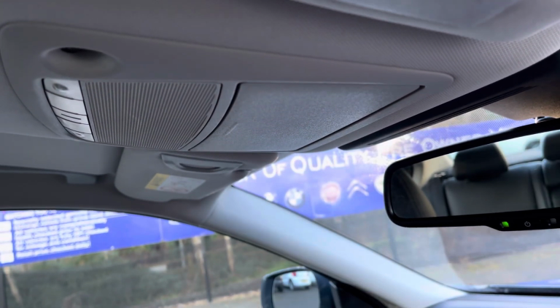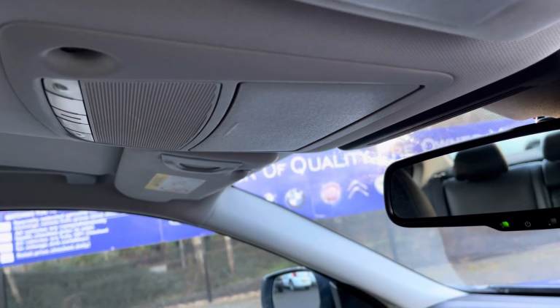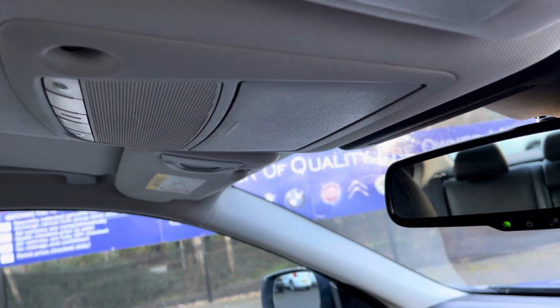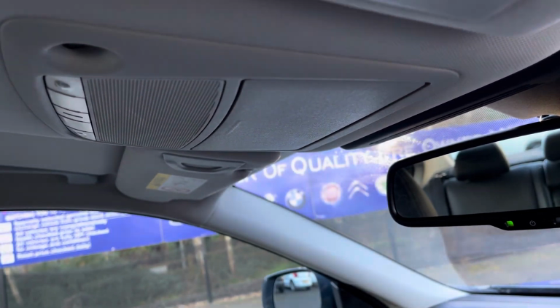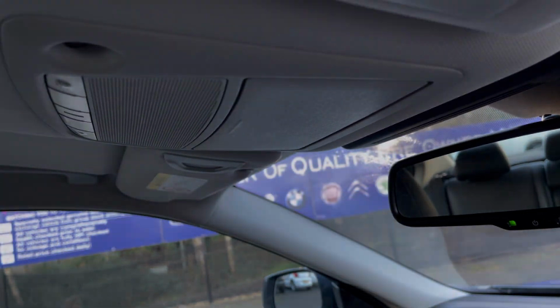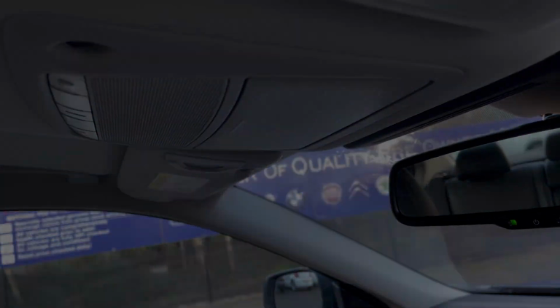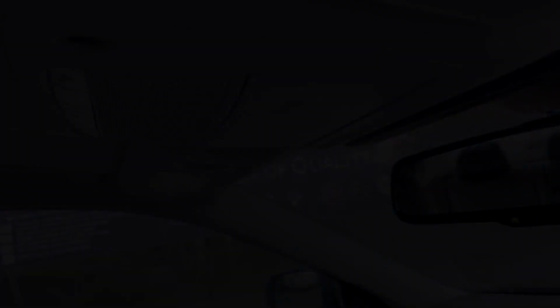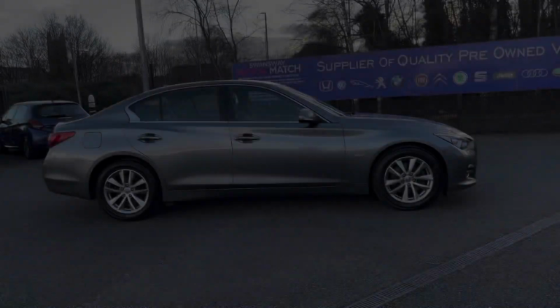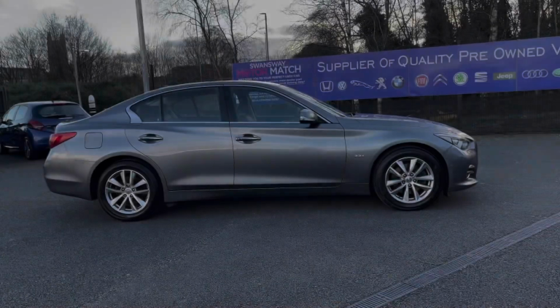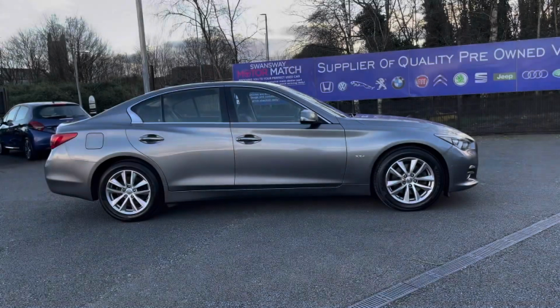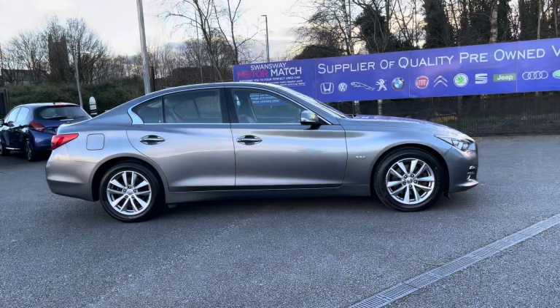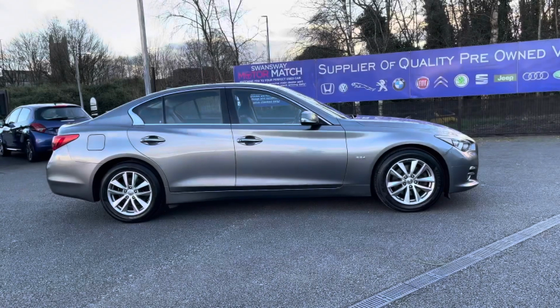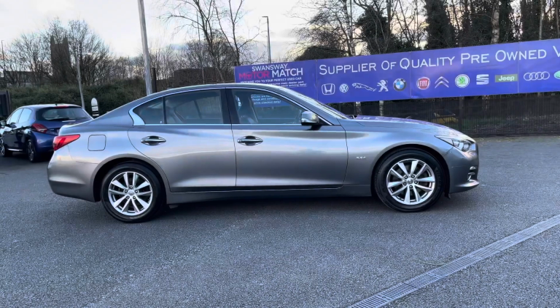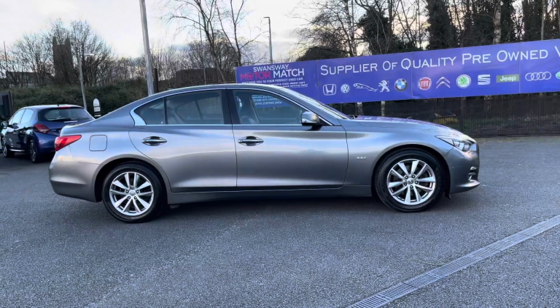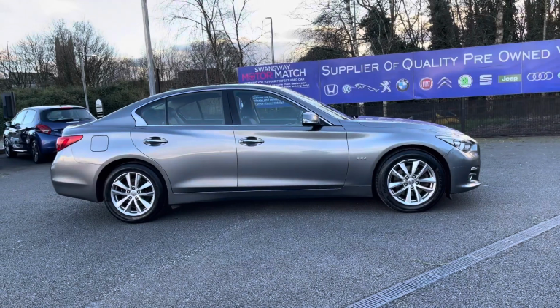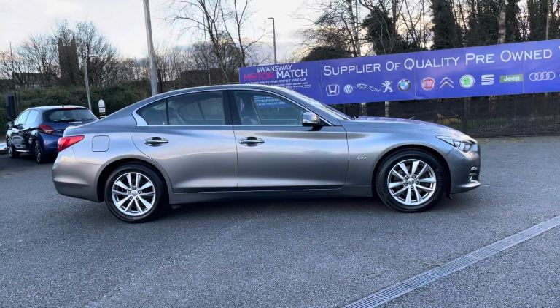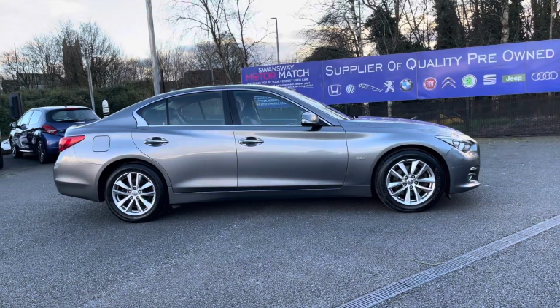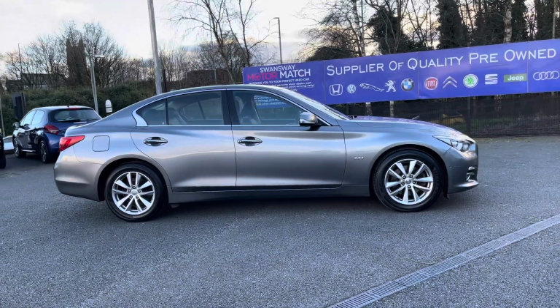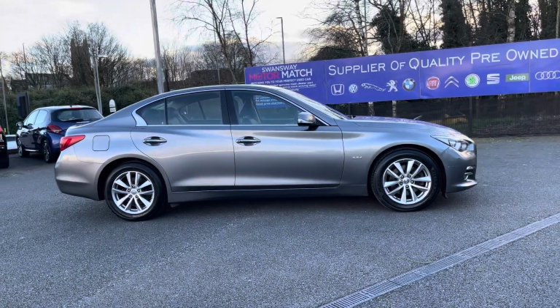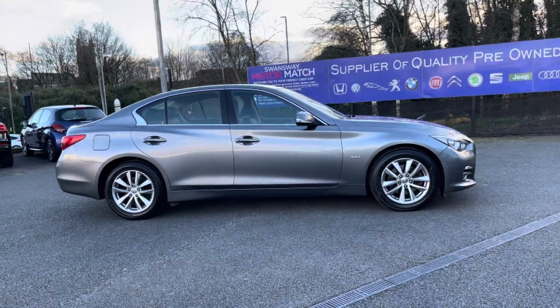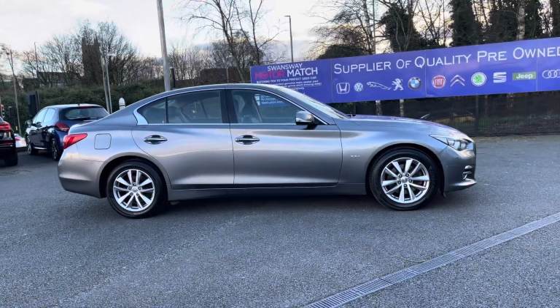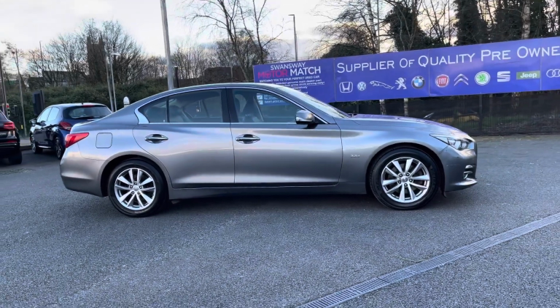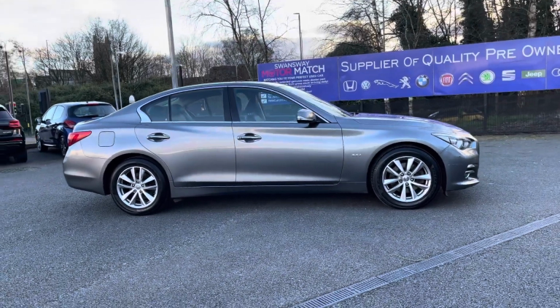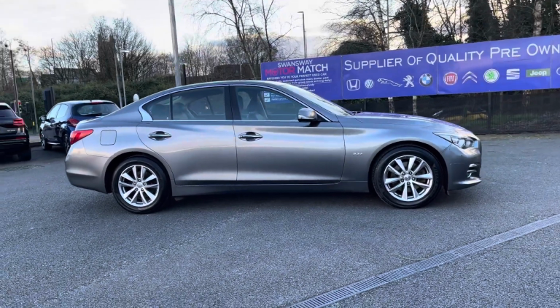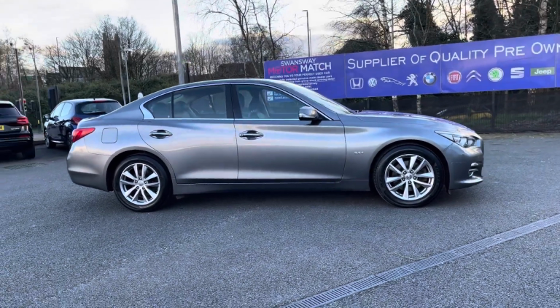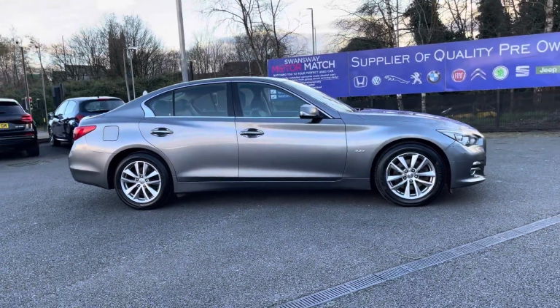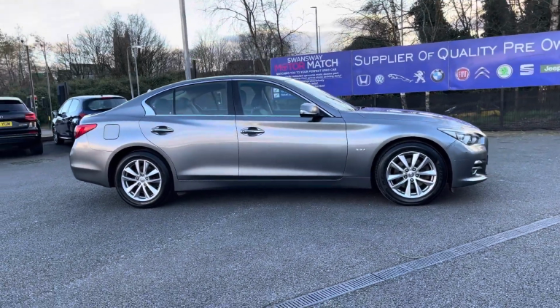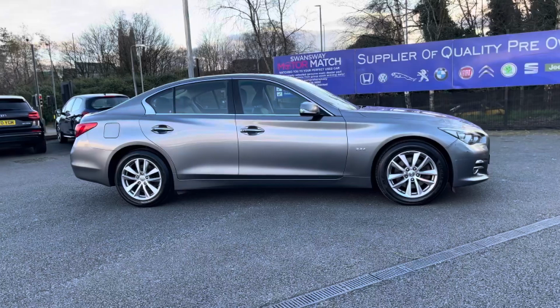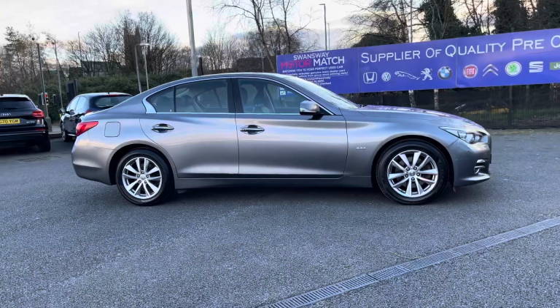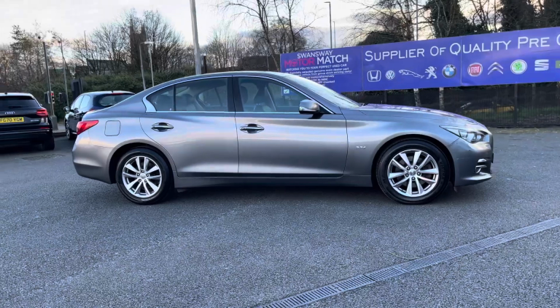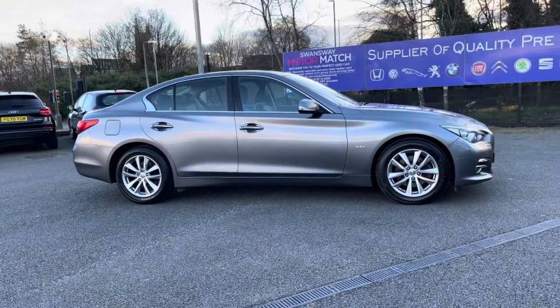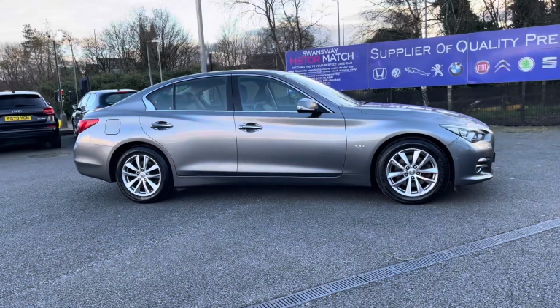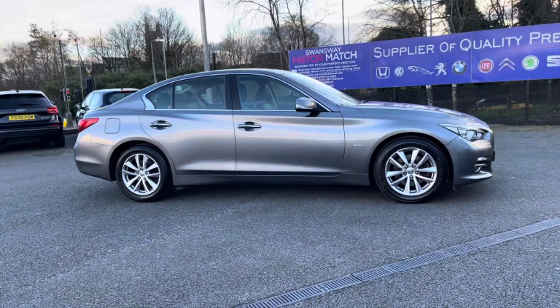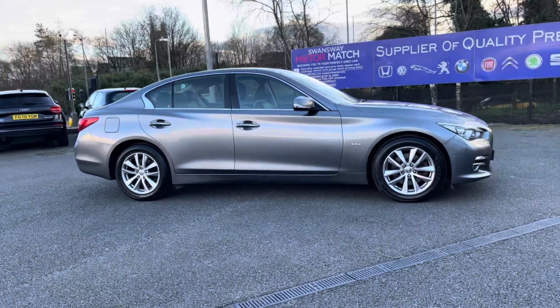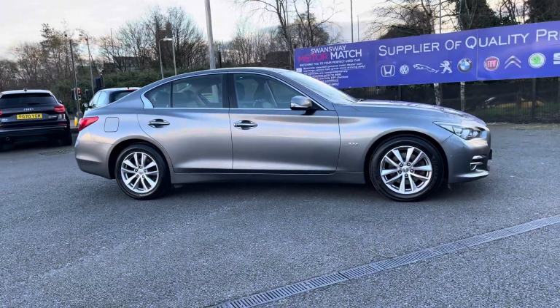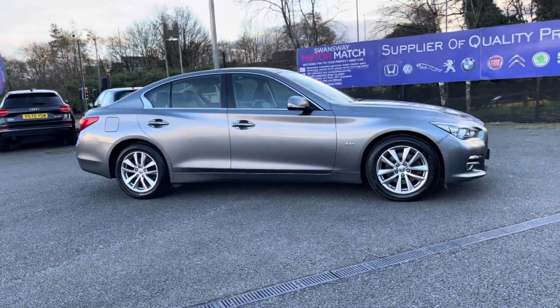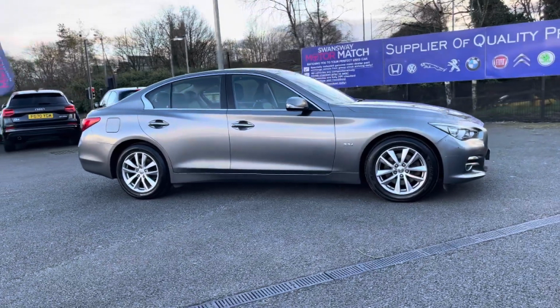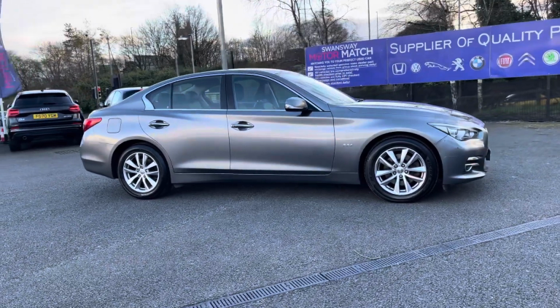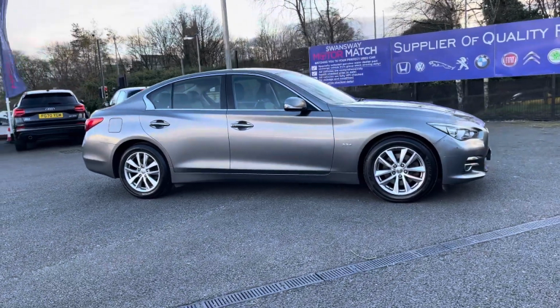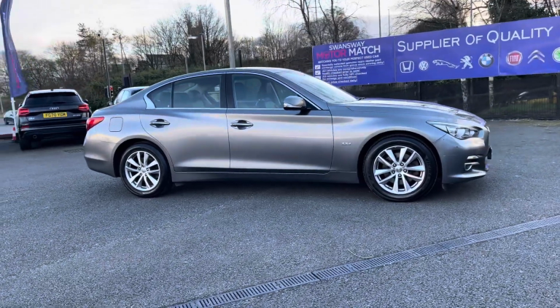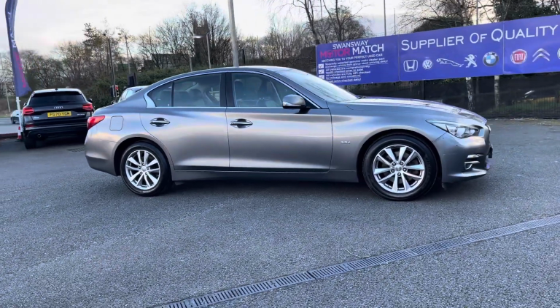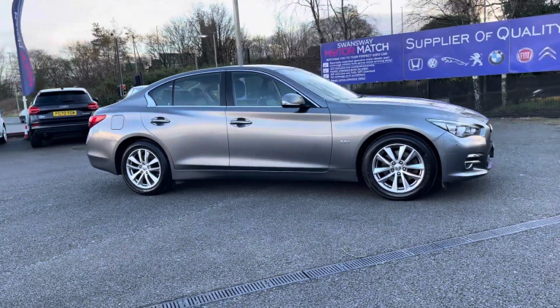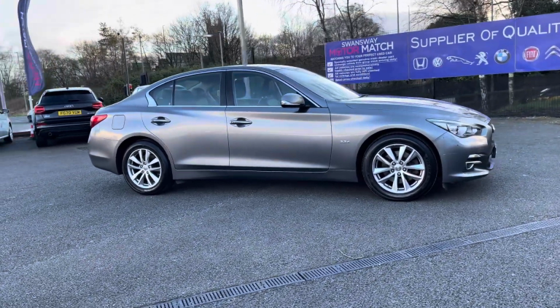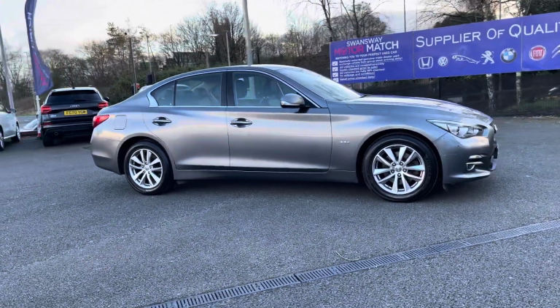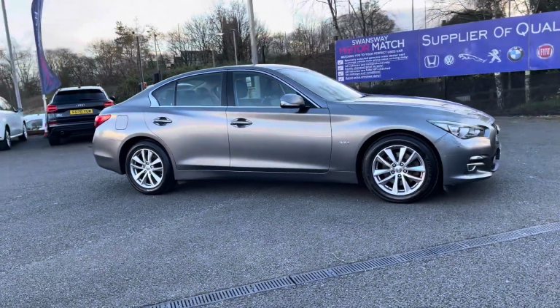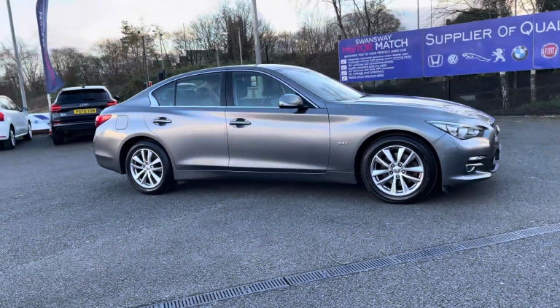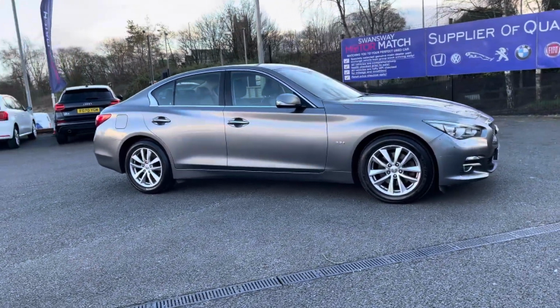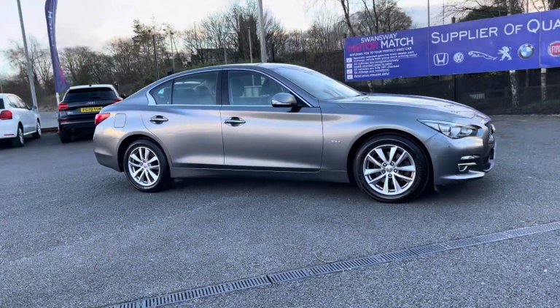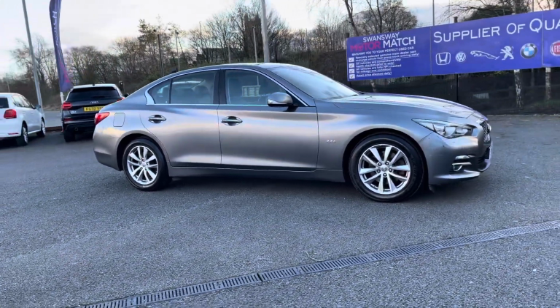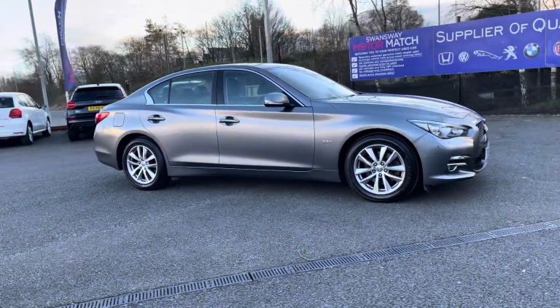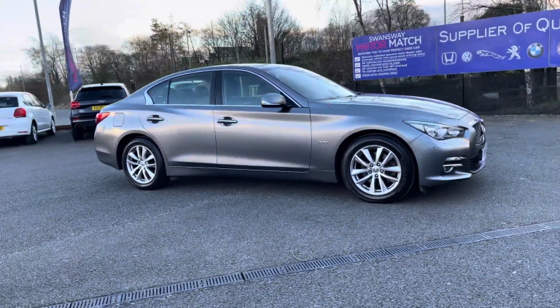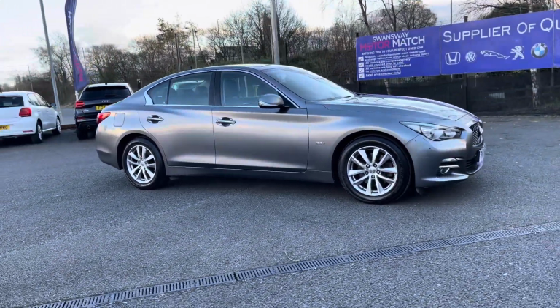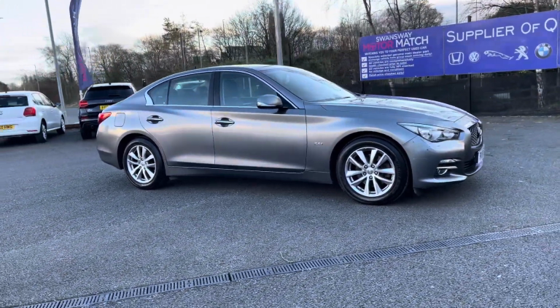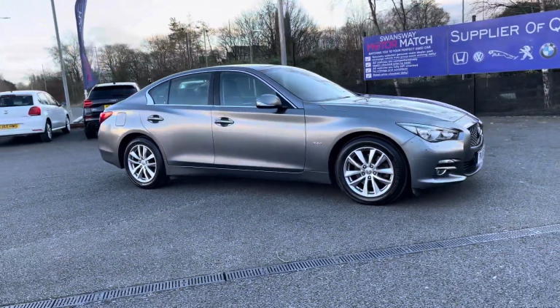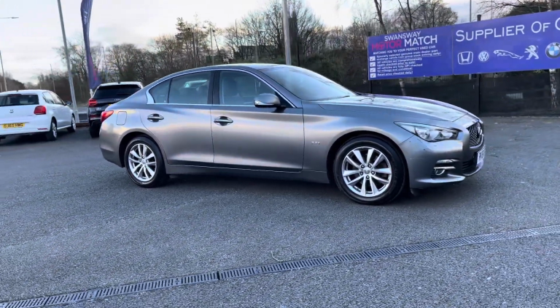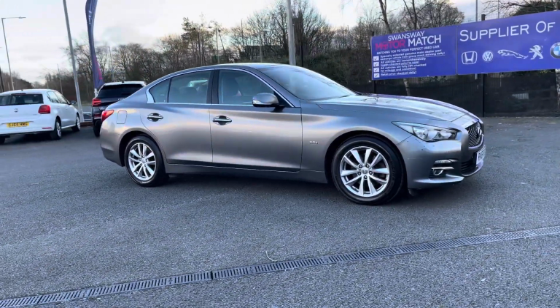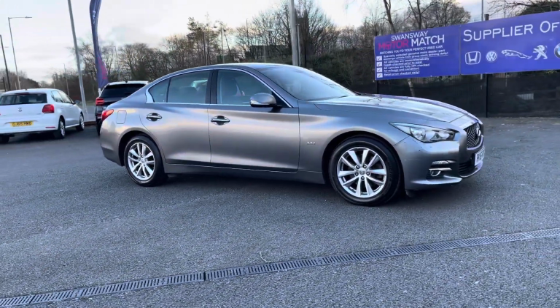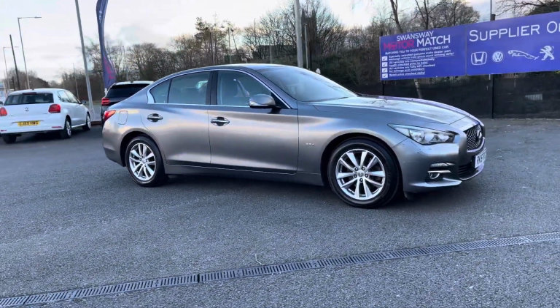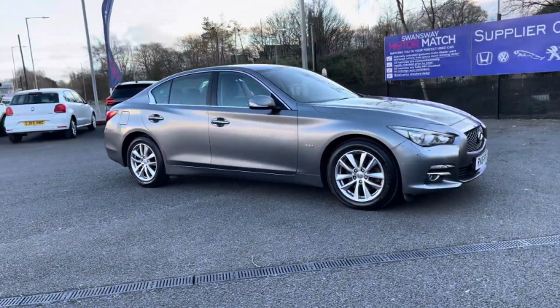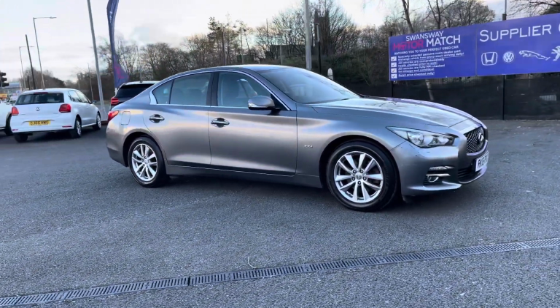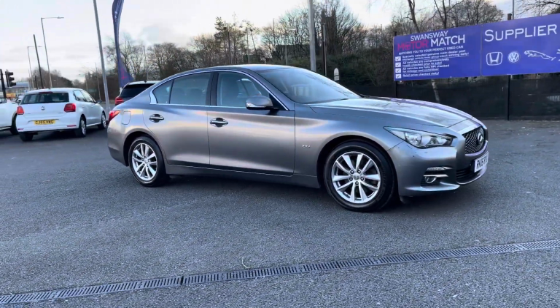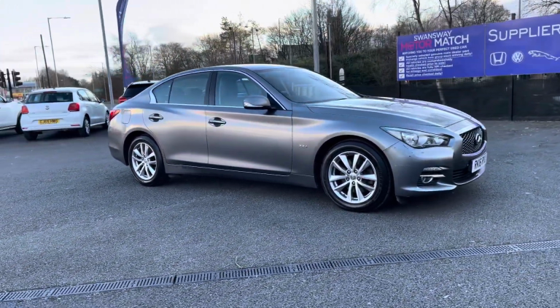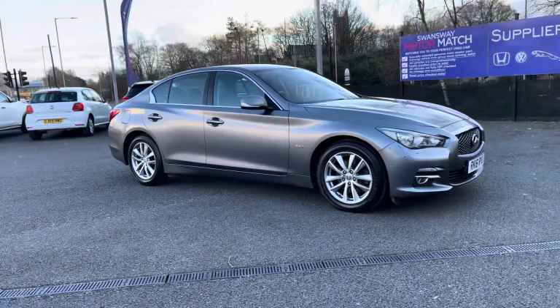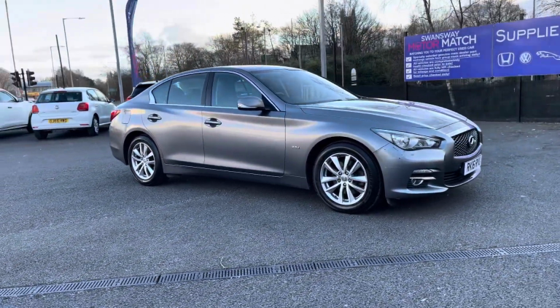For more information on this vehicle or to book a test drive, feel free to call on 01204 786606.